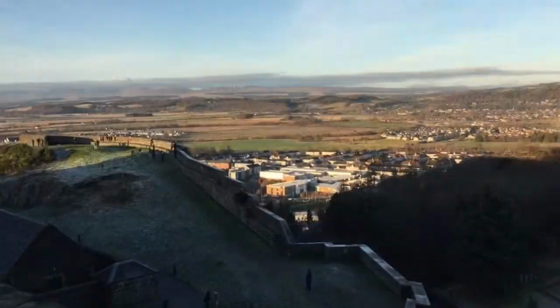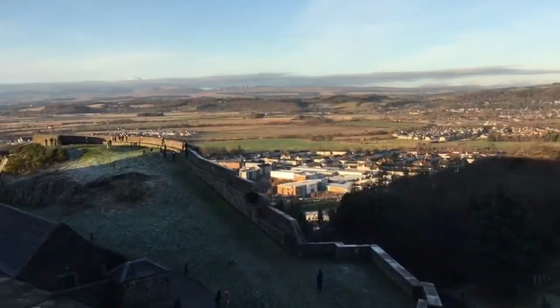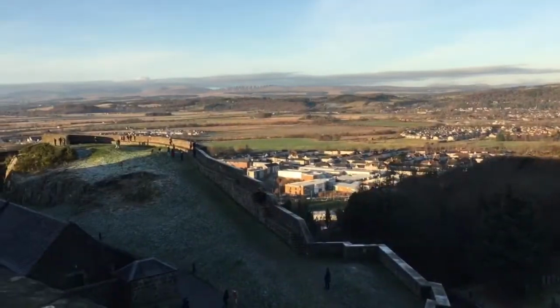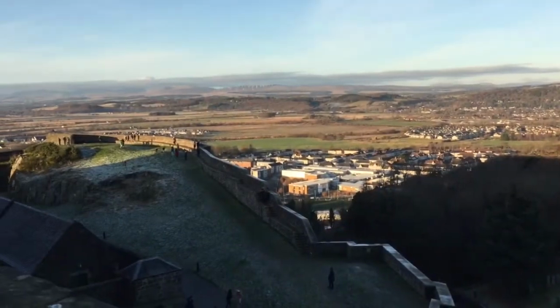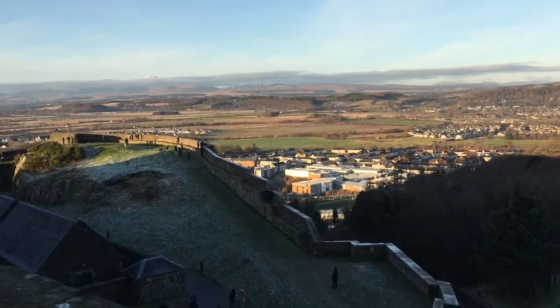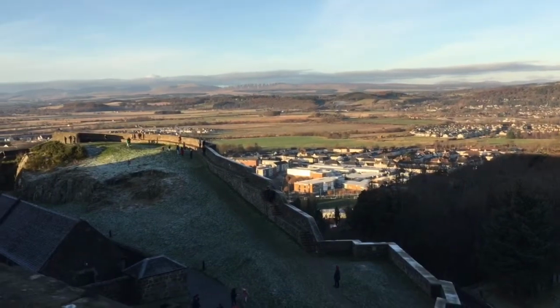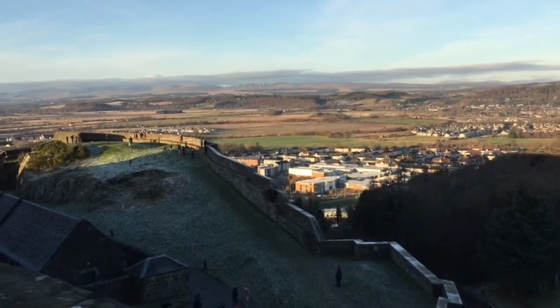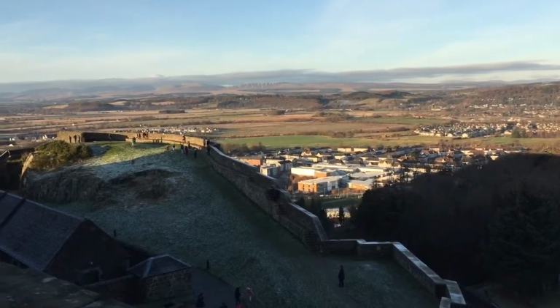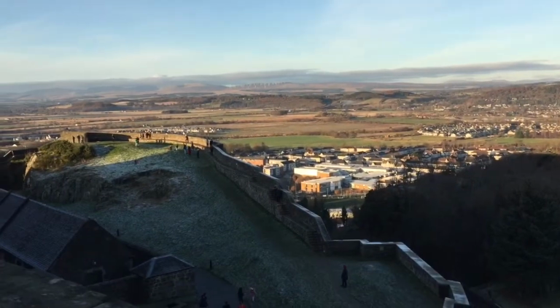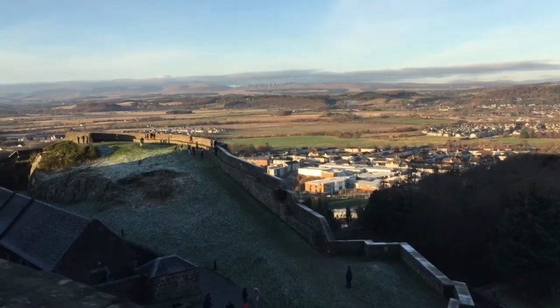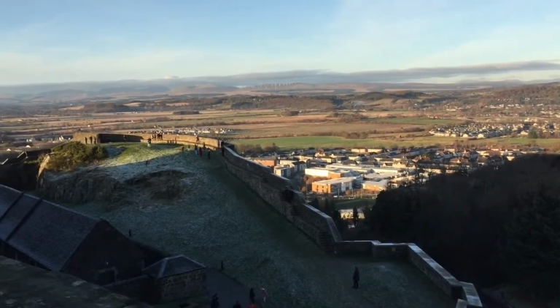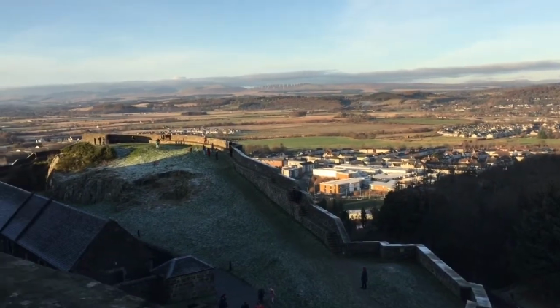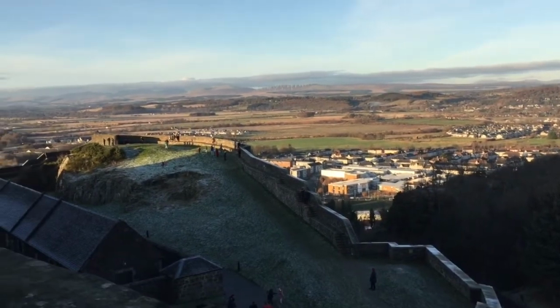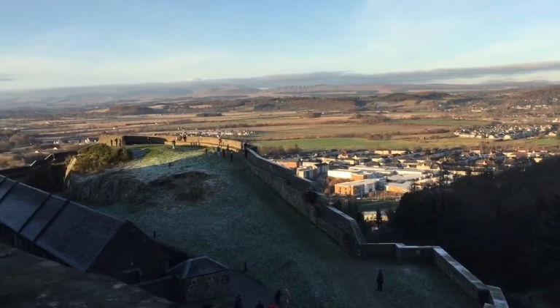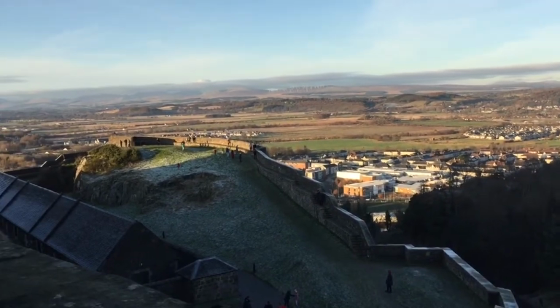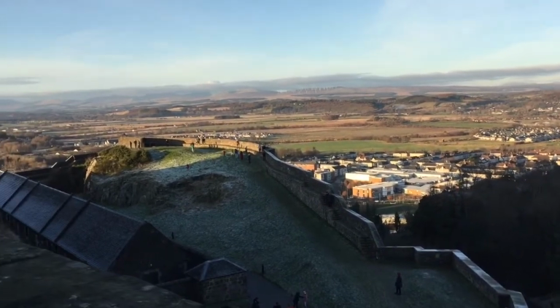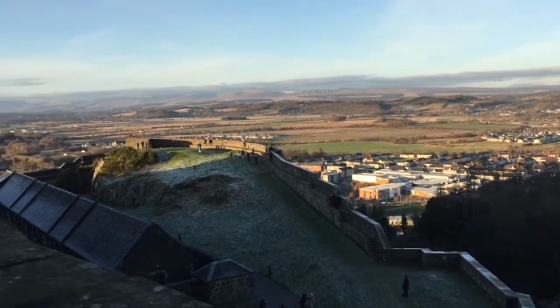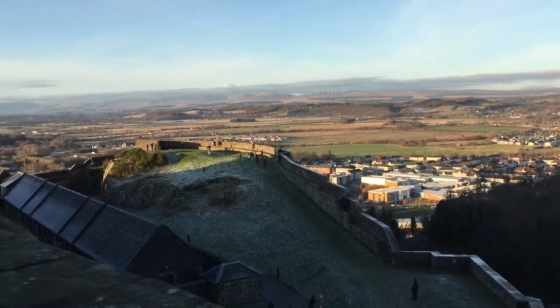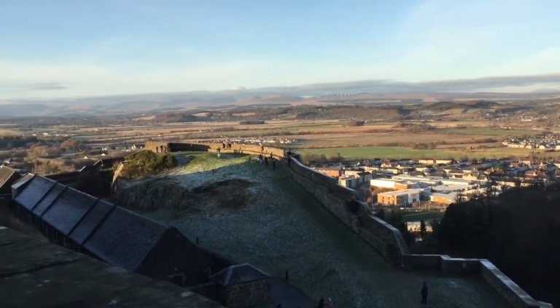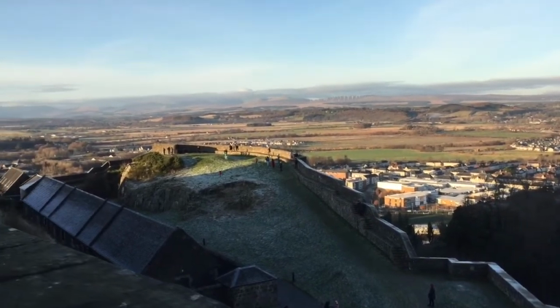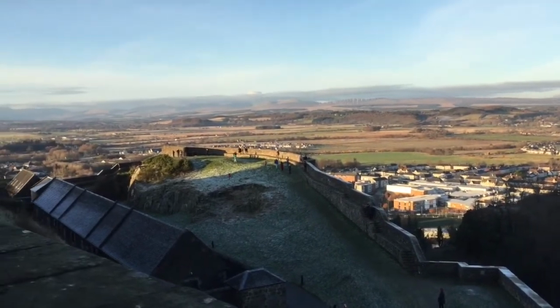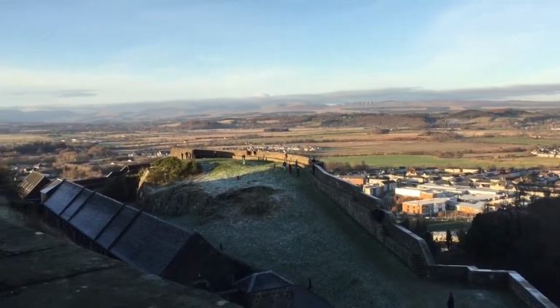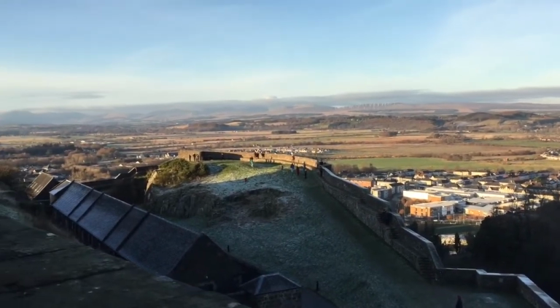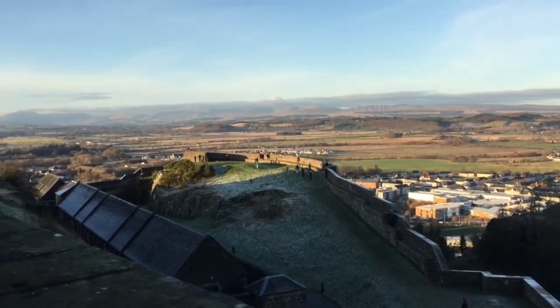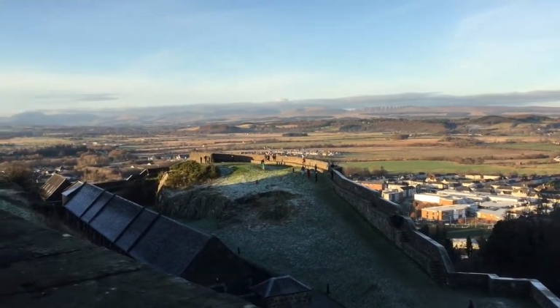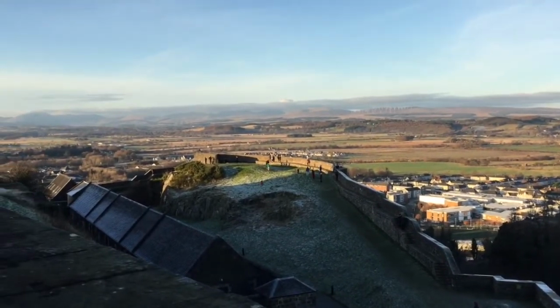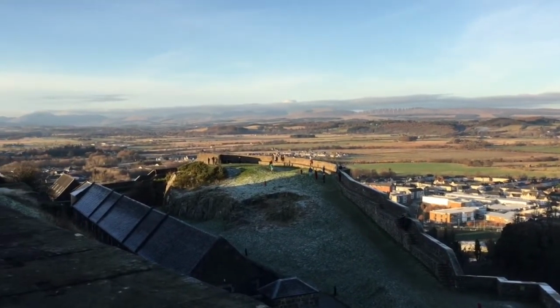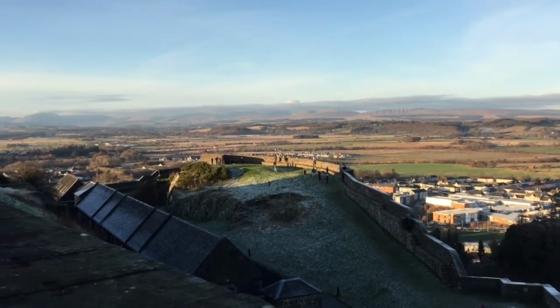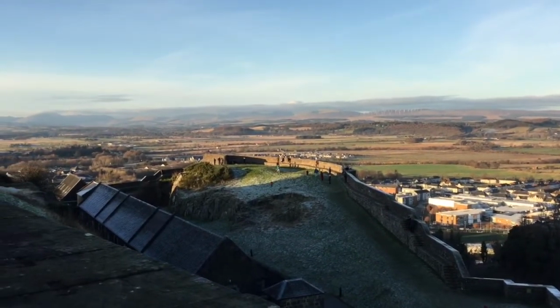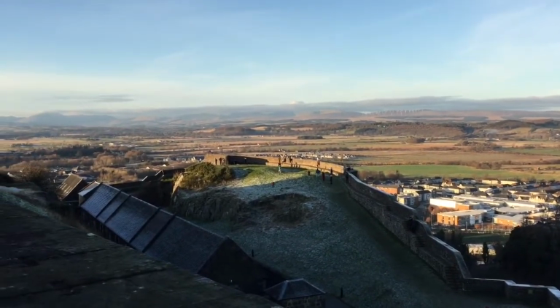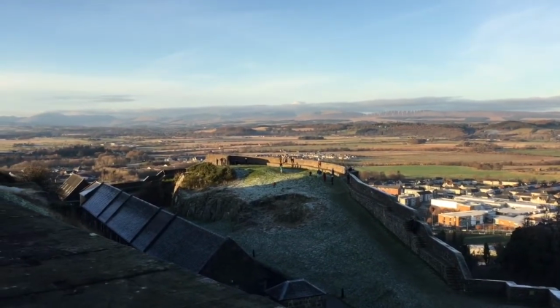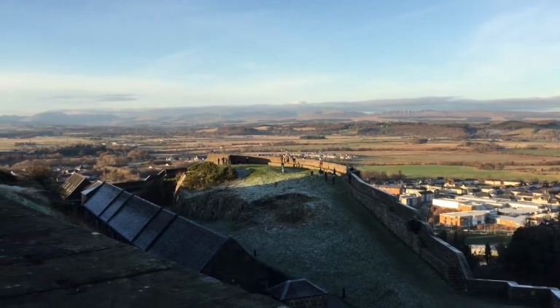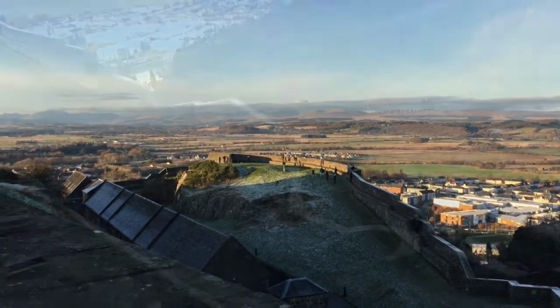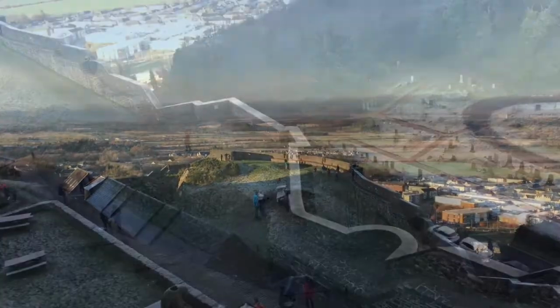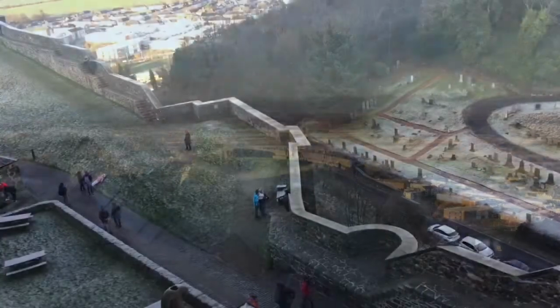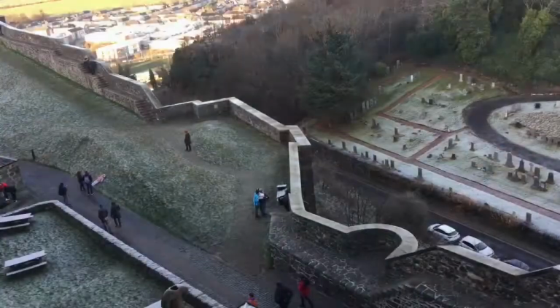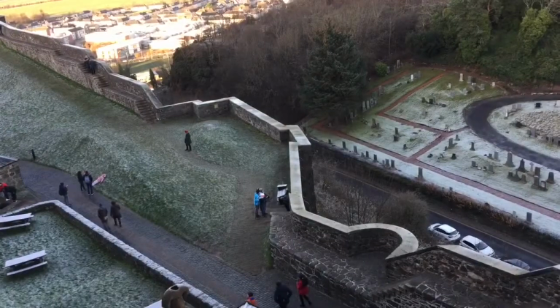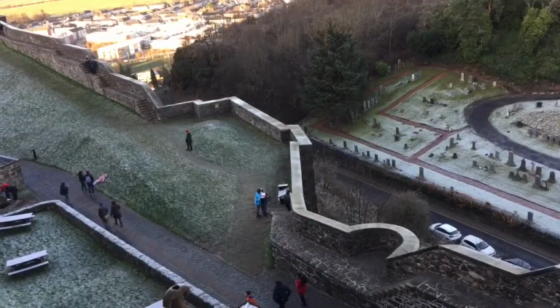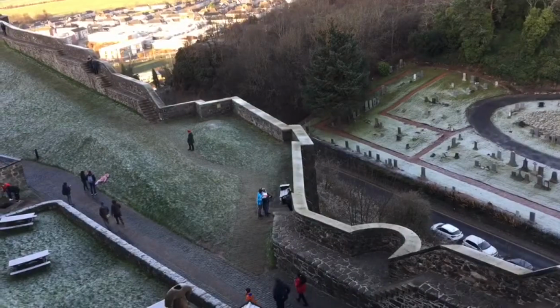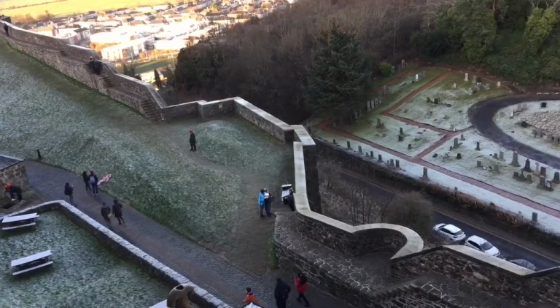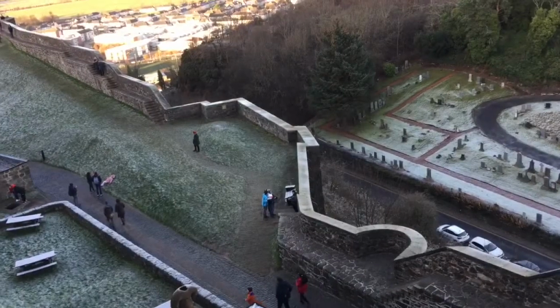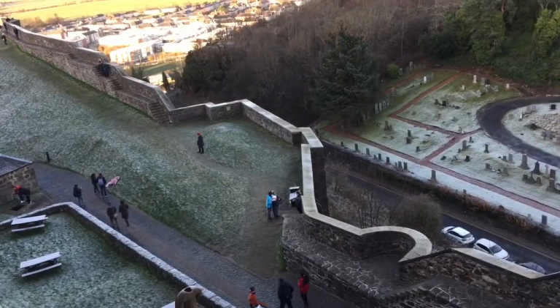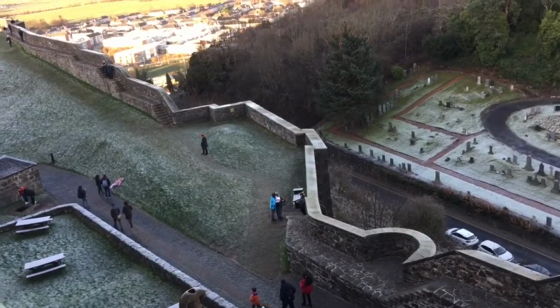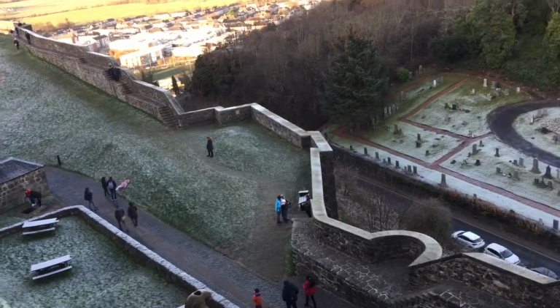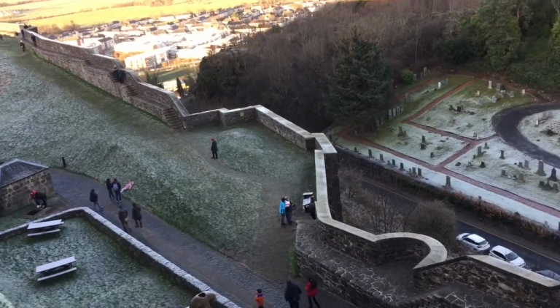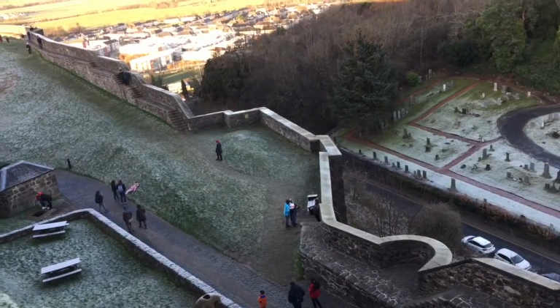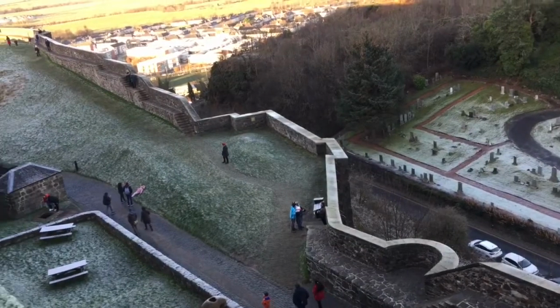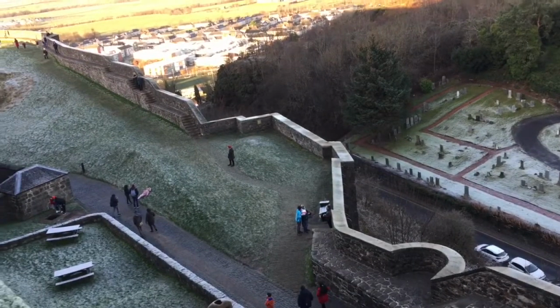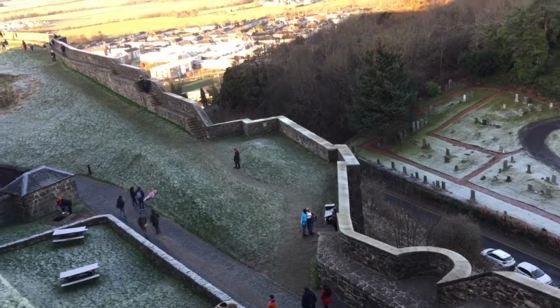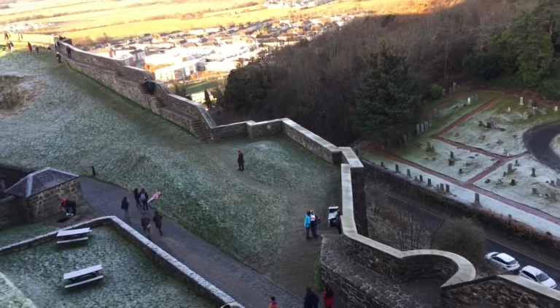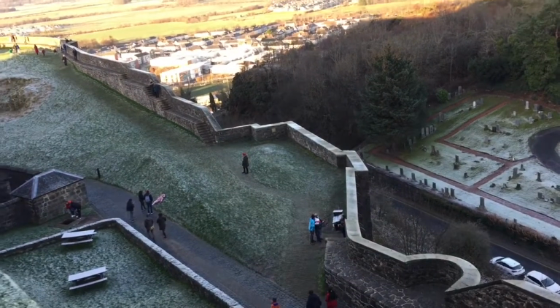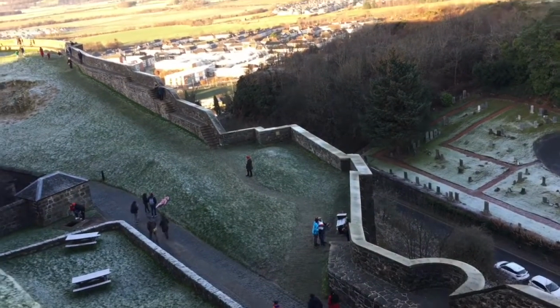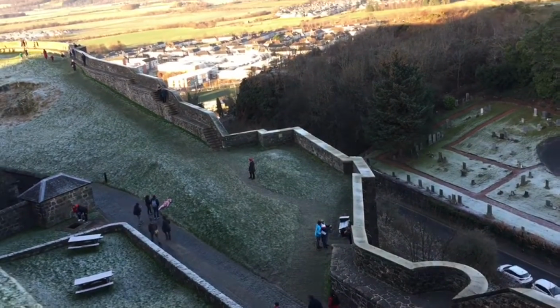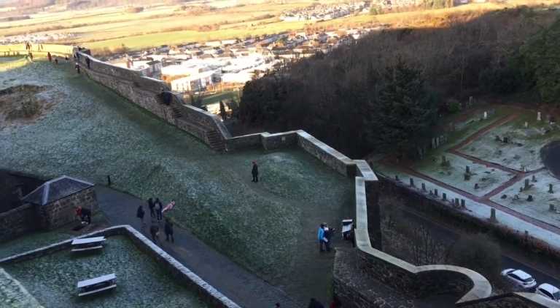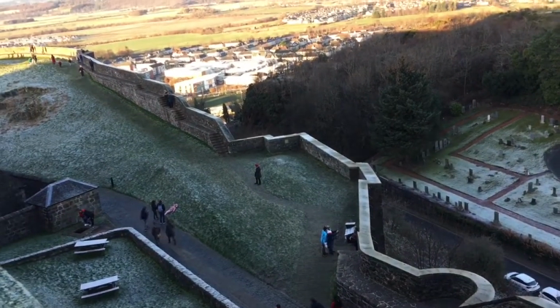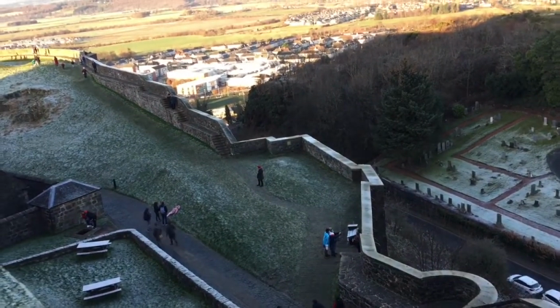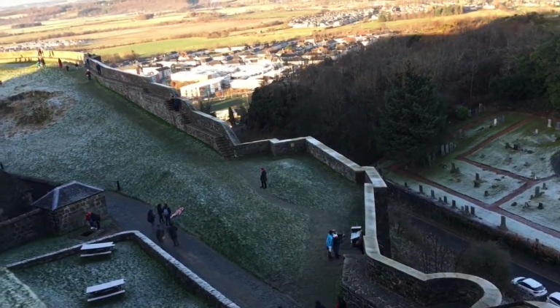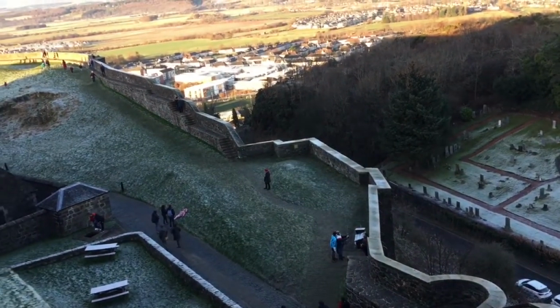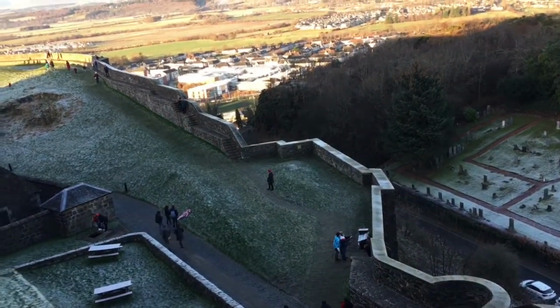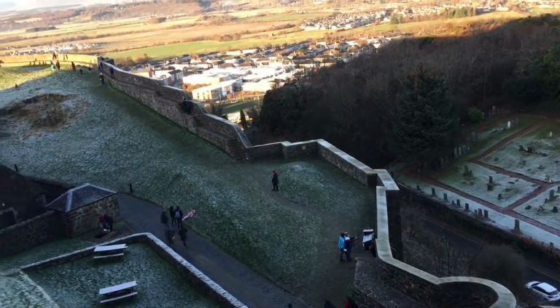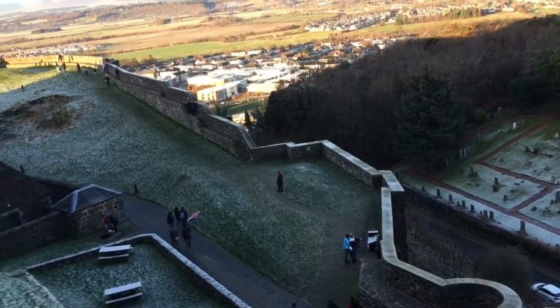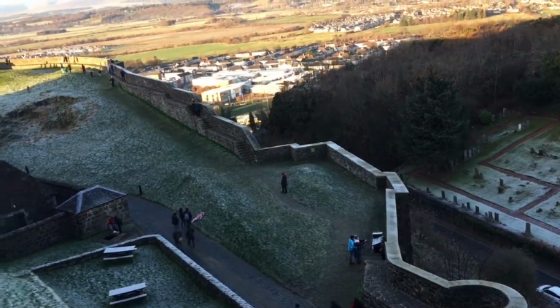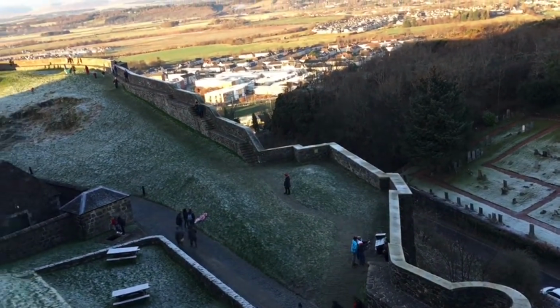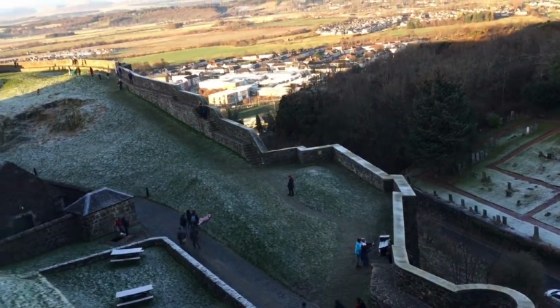I would like to share one tip with you: on St. Andrew's birthday, you can have free access to this great and grand castle.